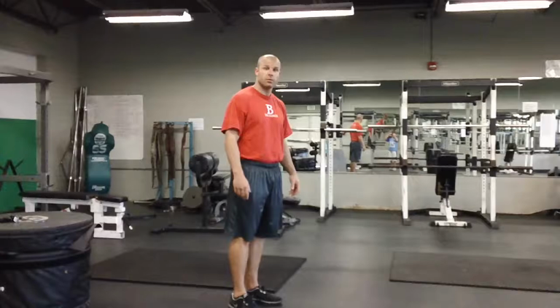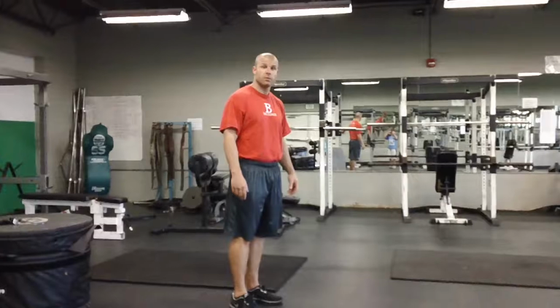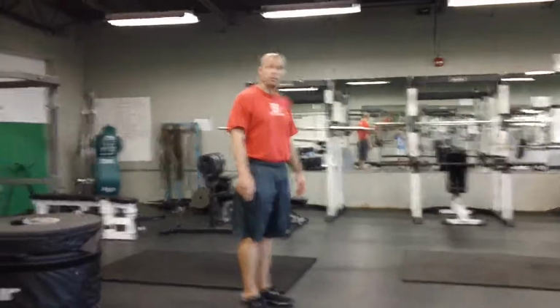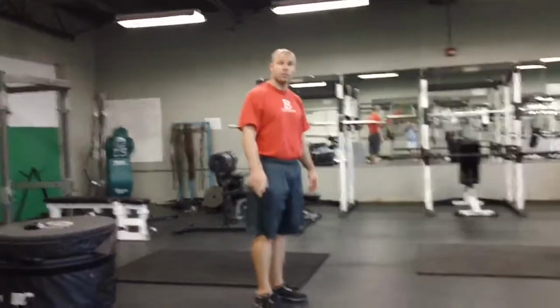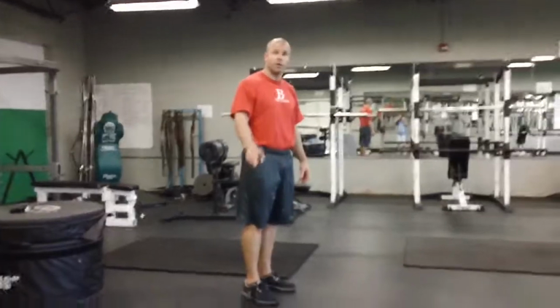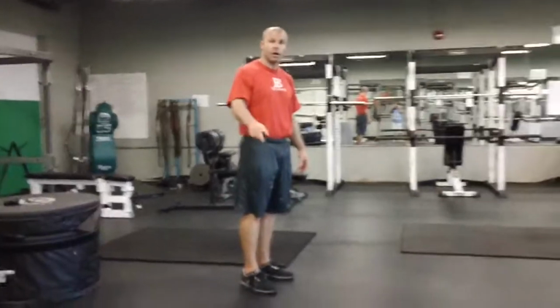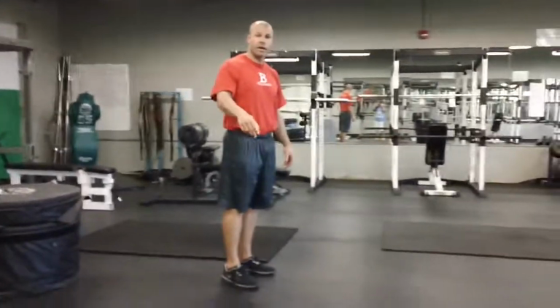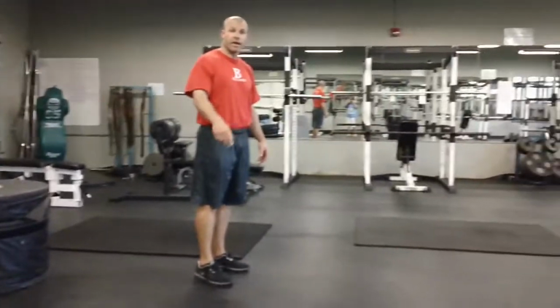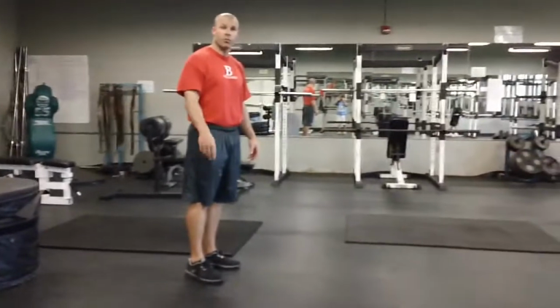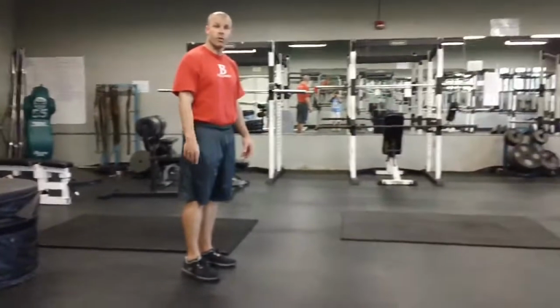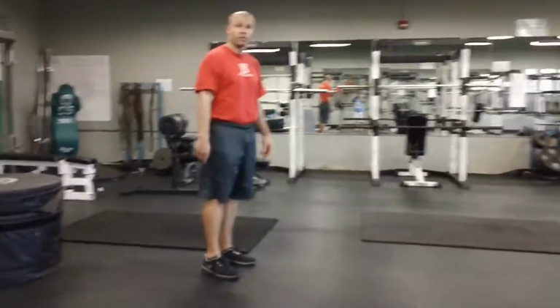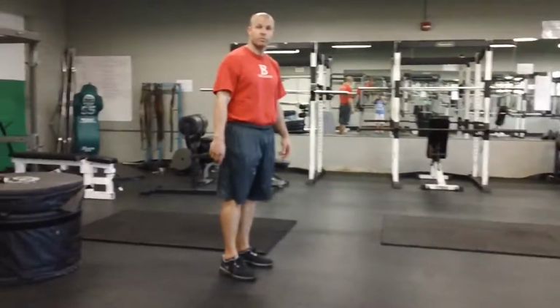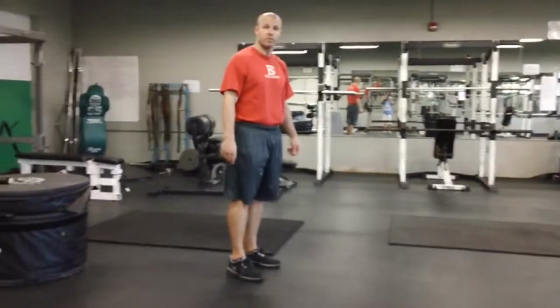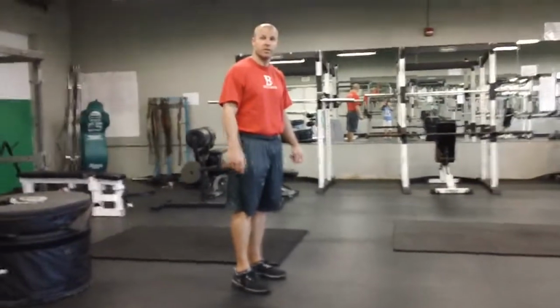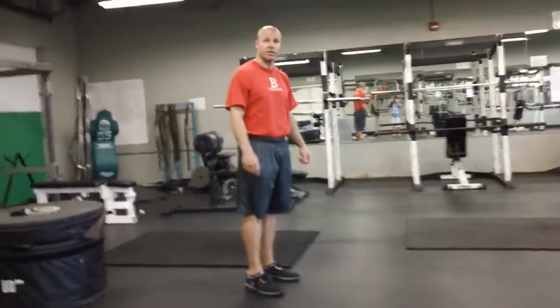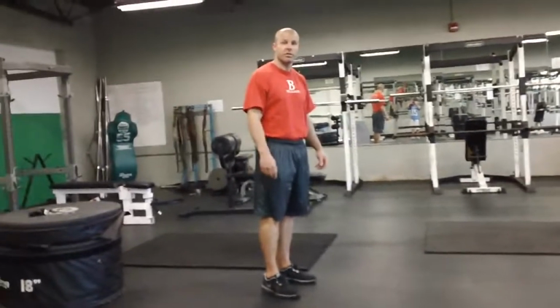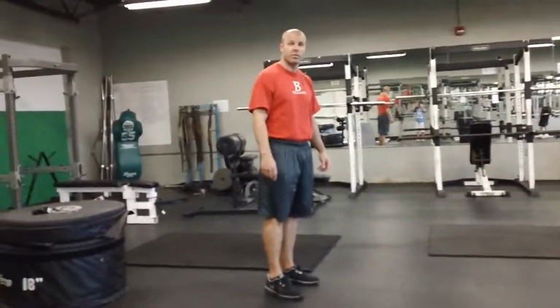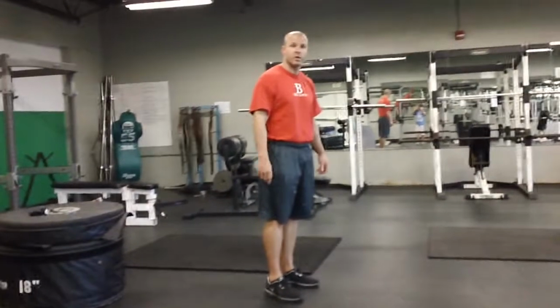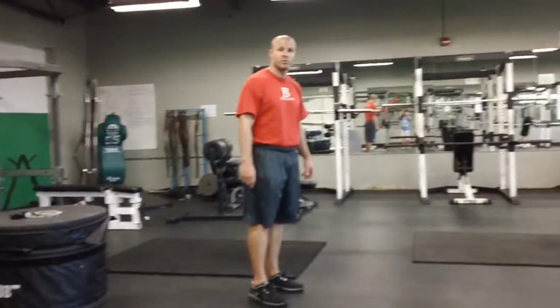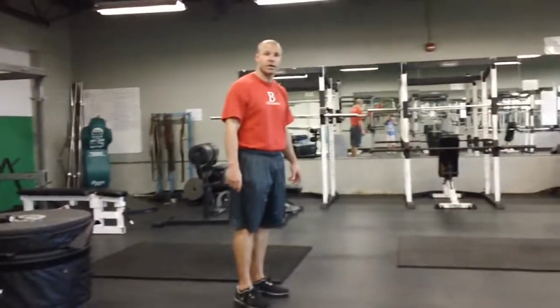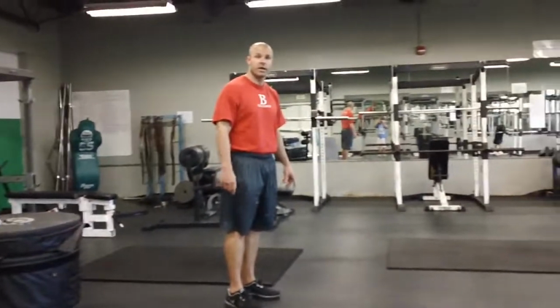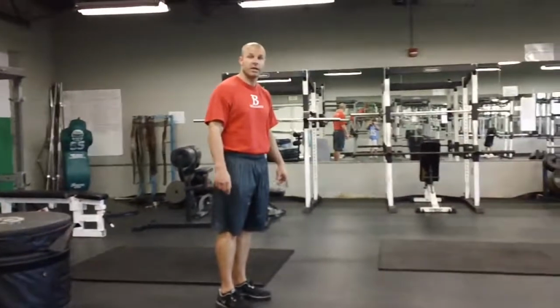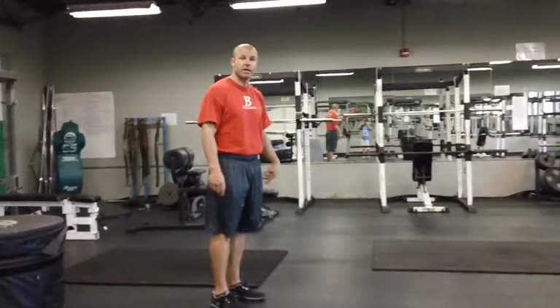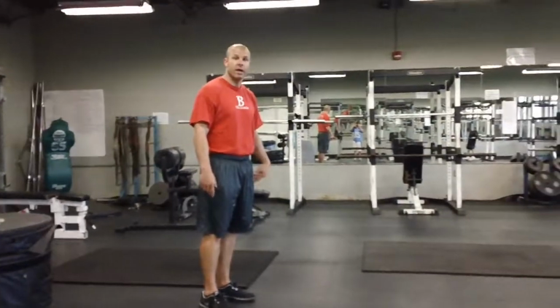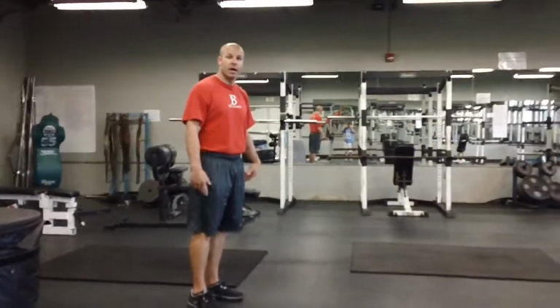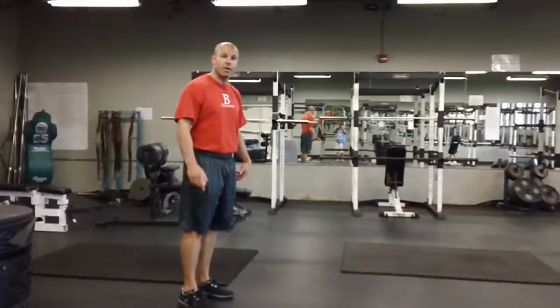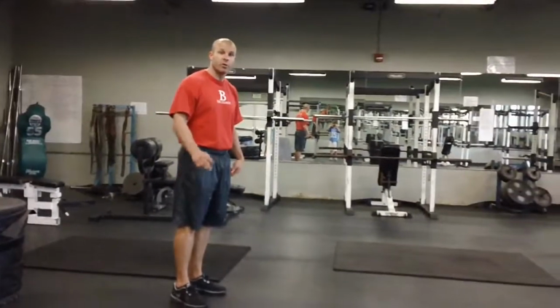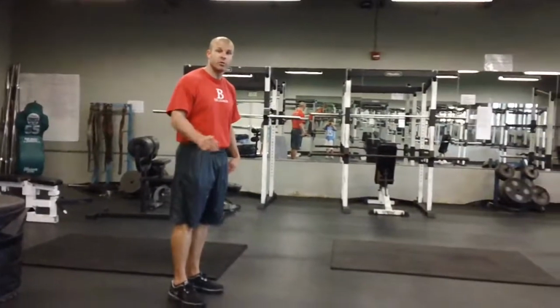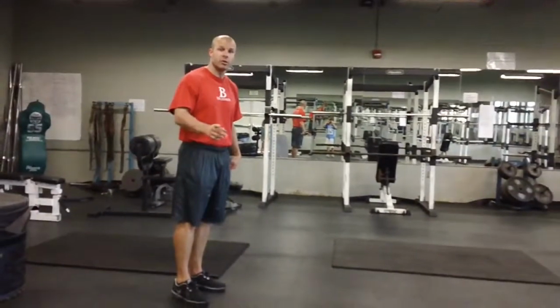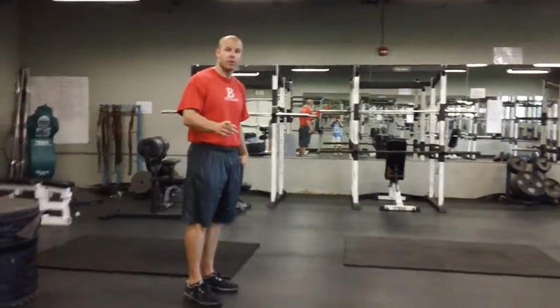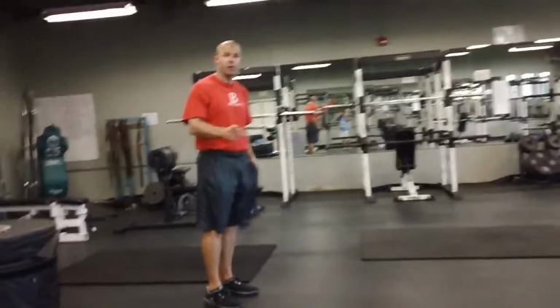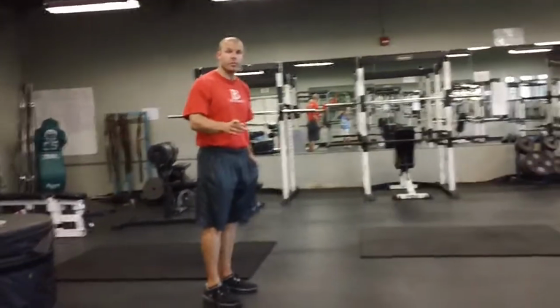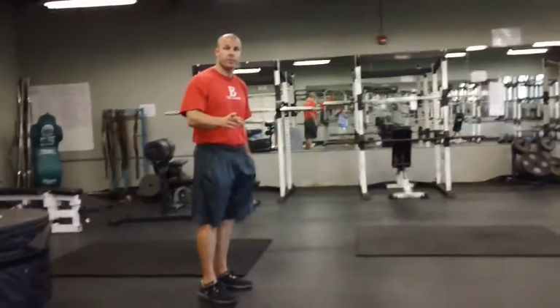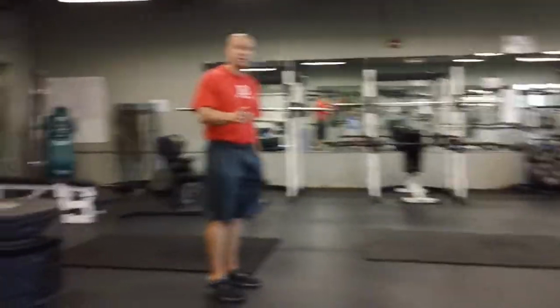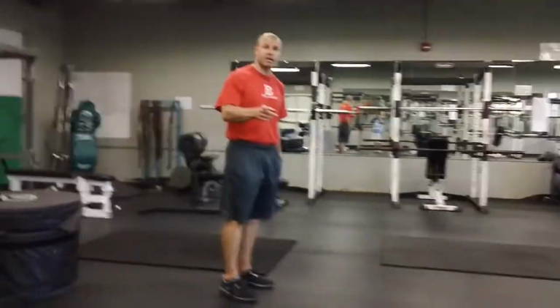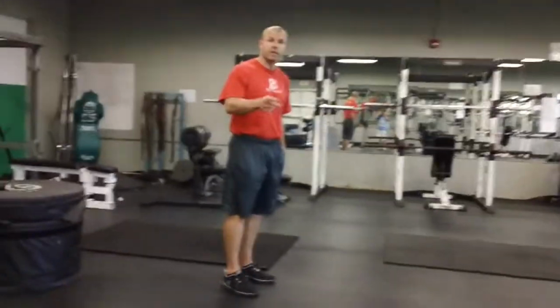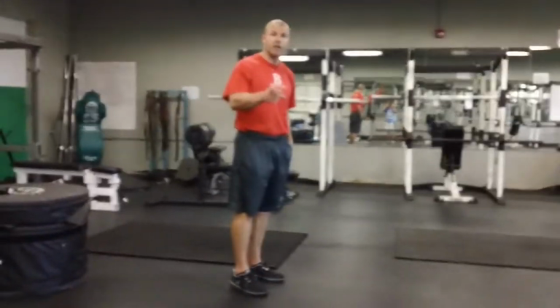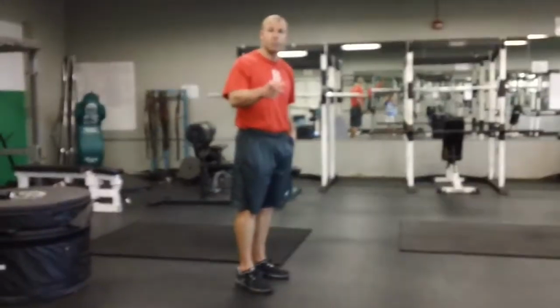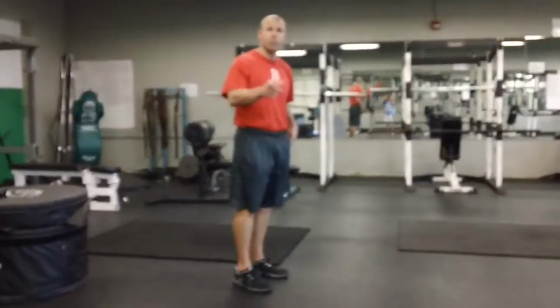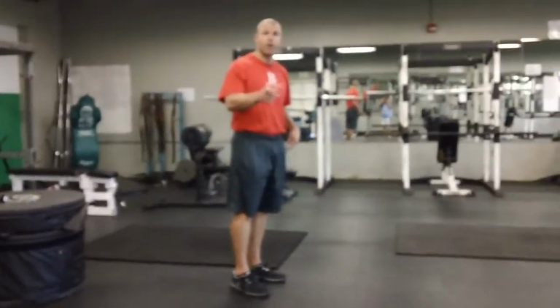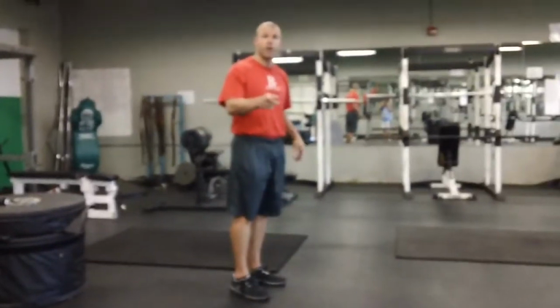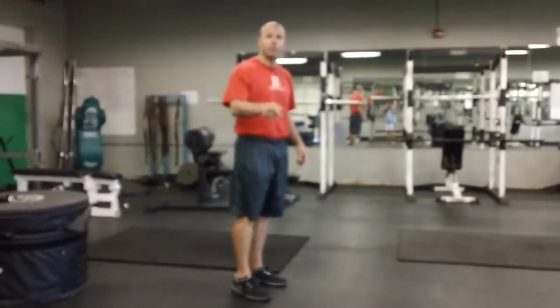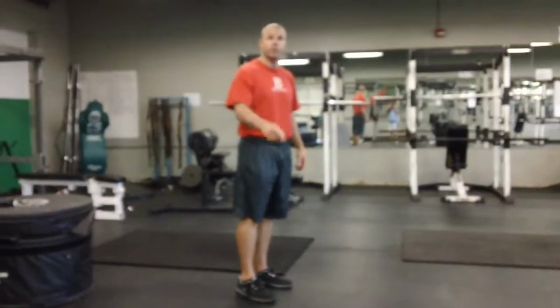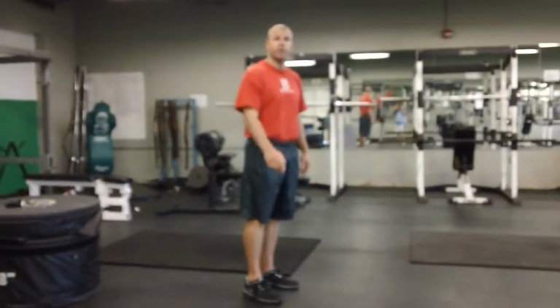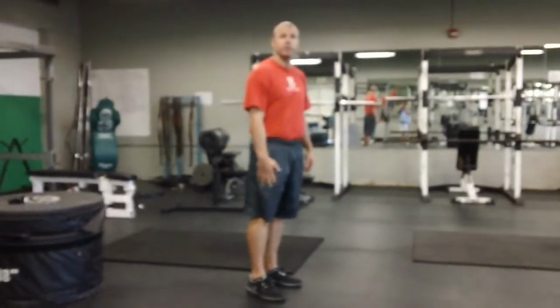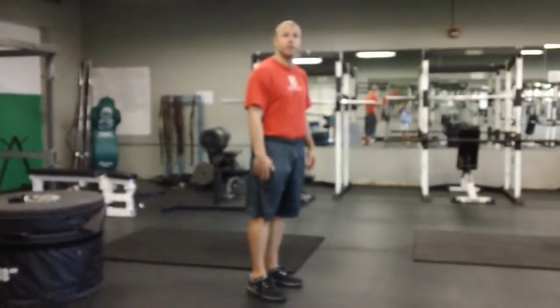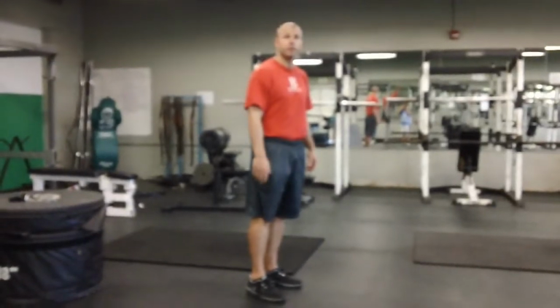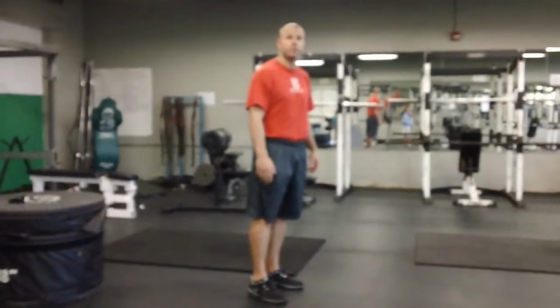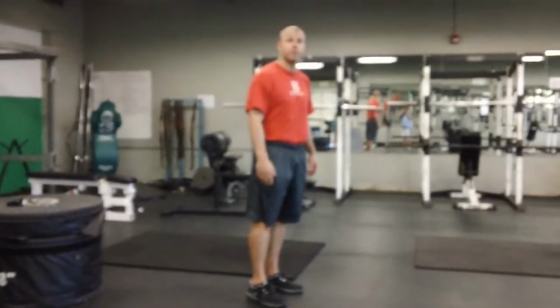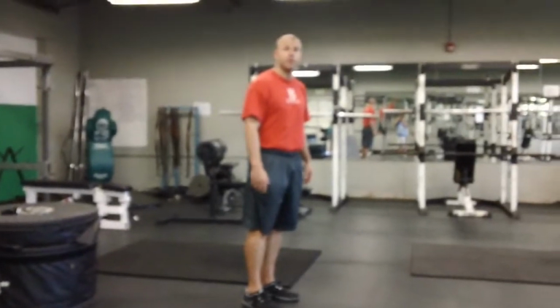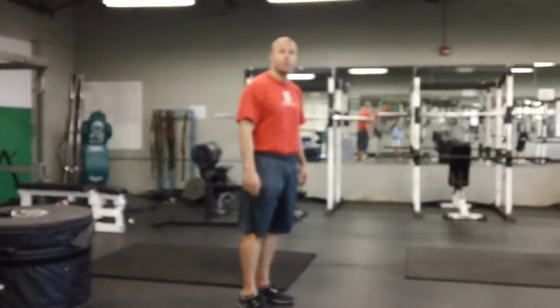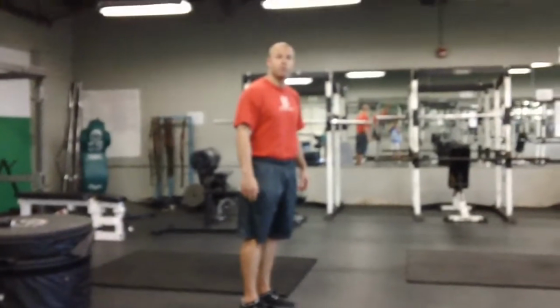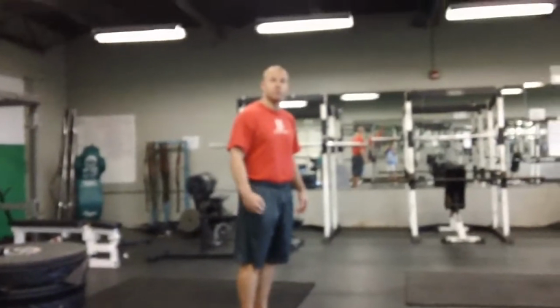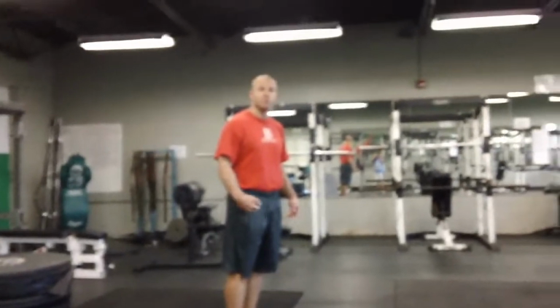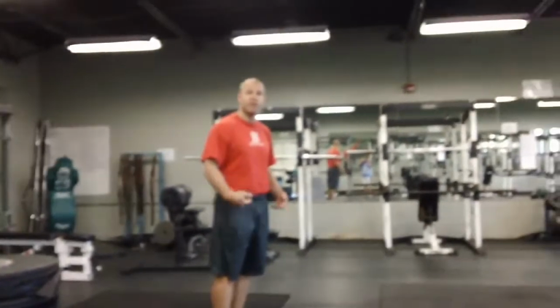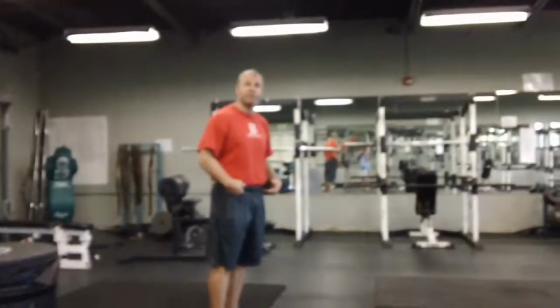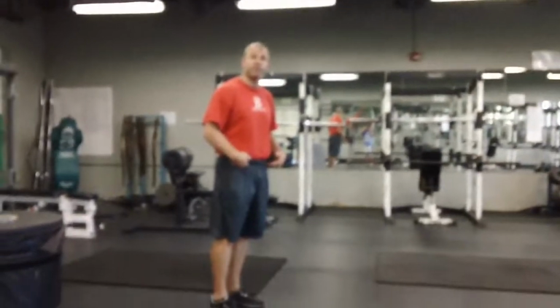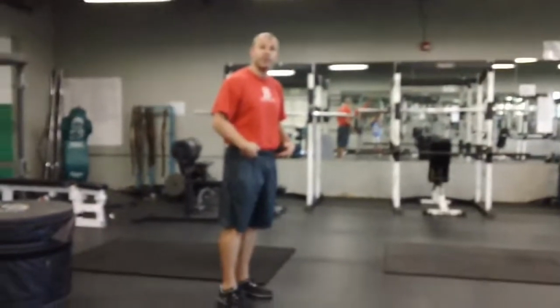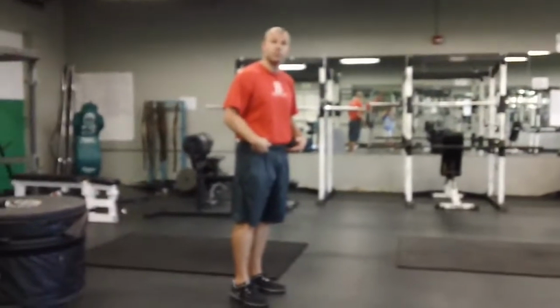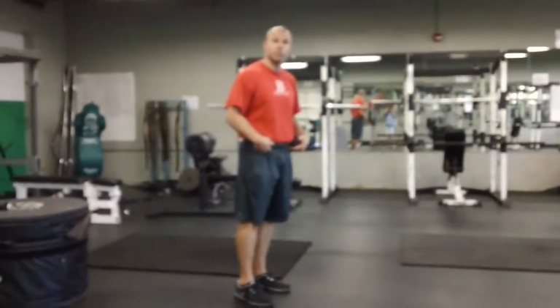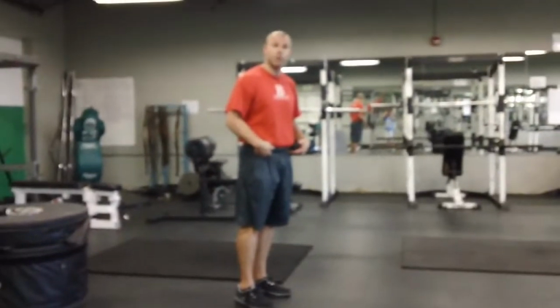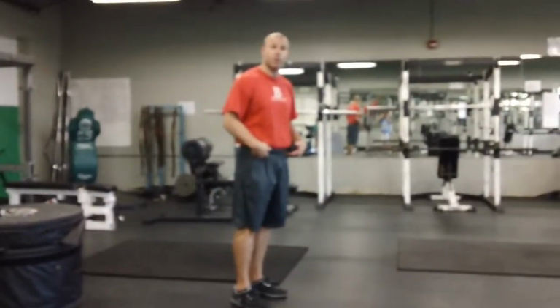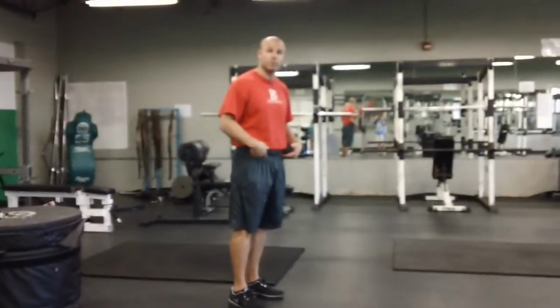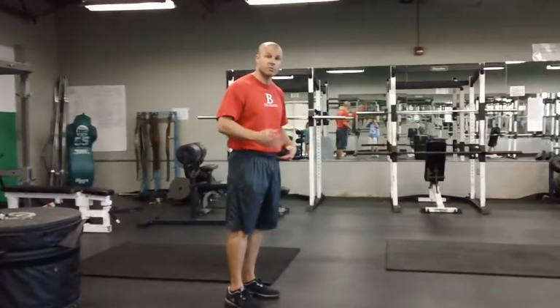Welcome to MDD training. I'm going to show you a couple things that can help you out with some hip flexor problems.